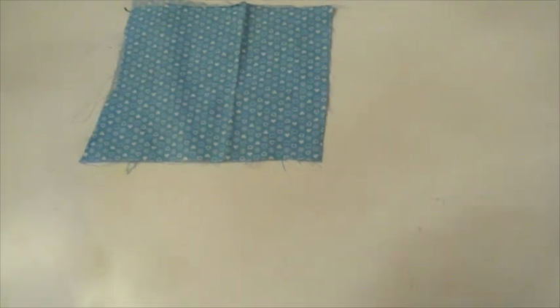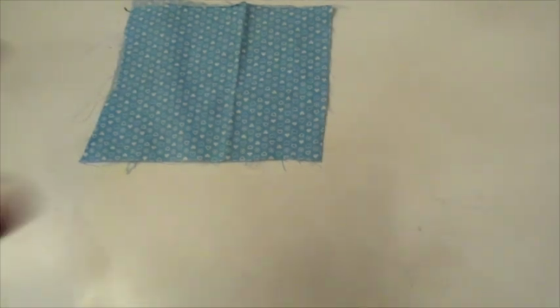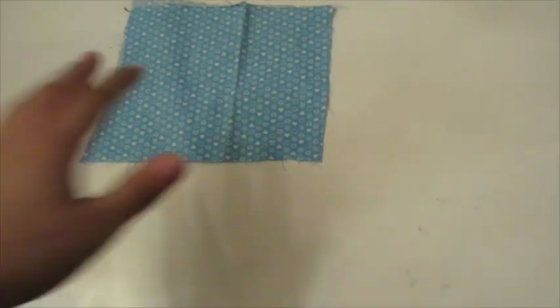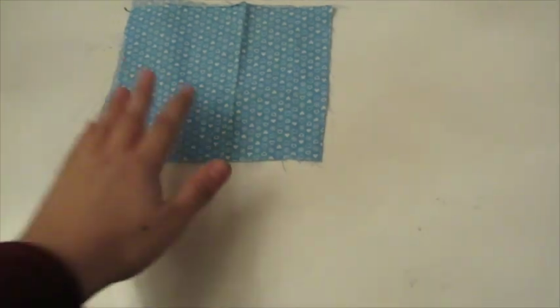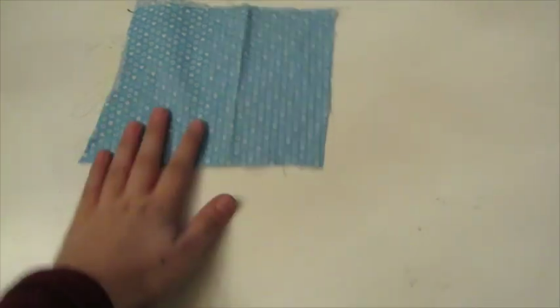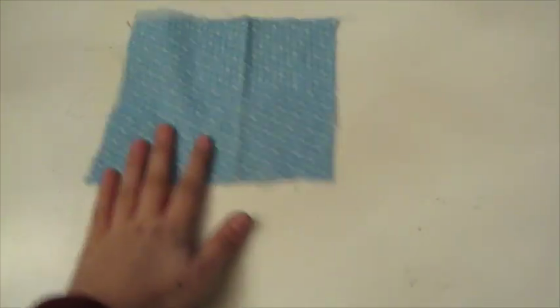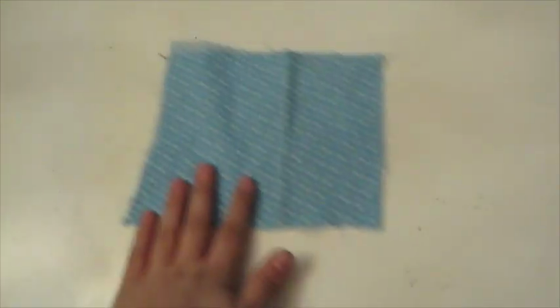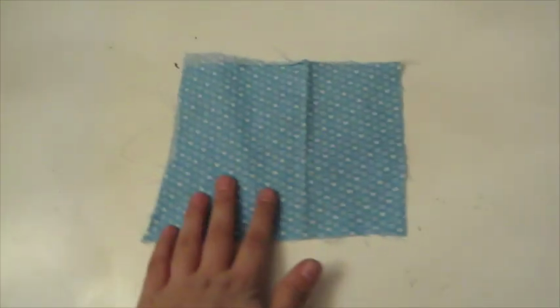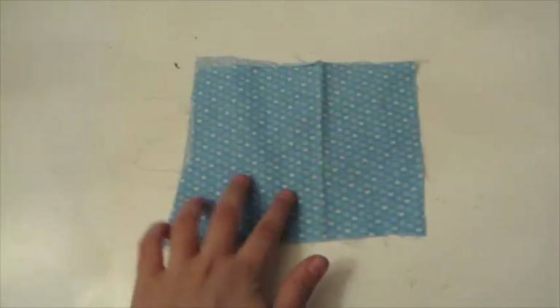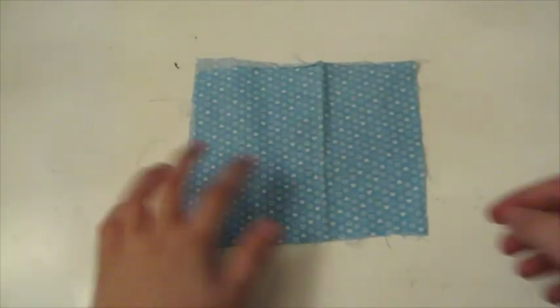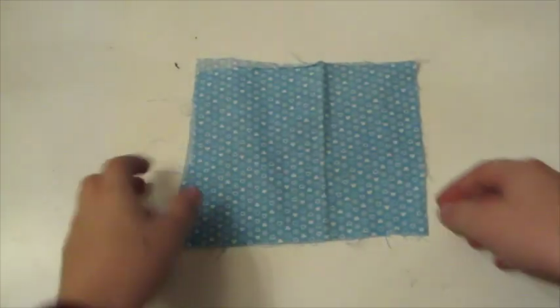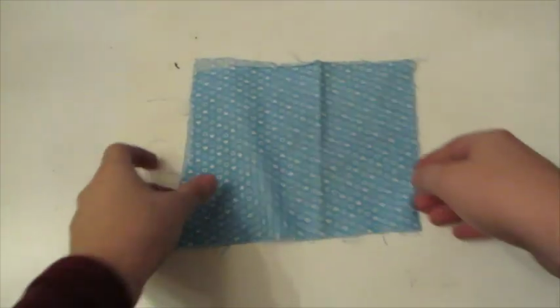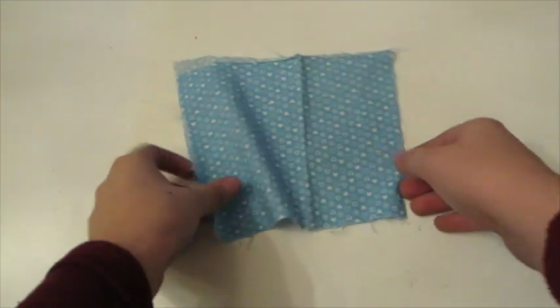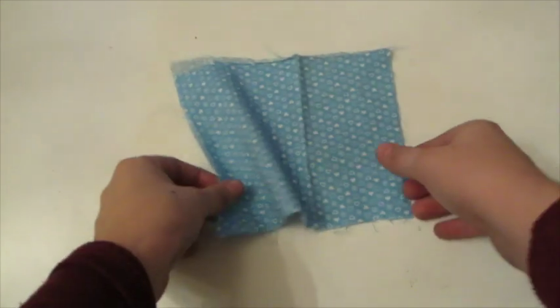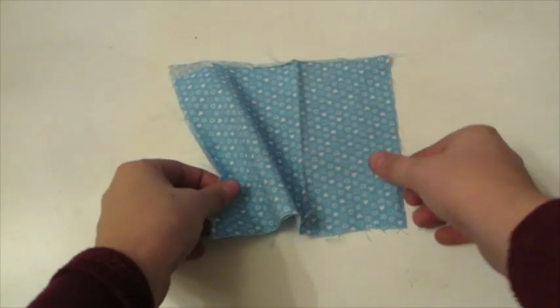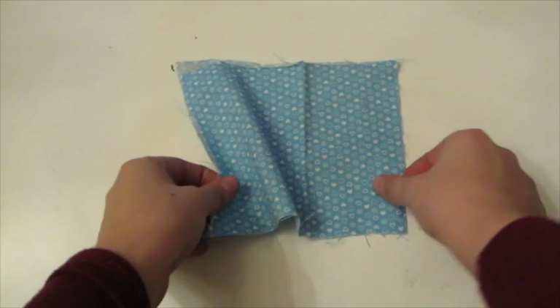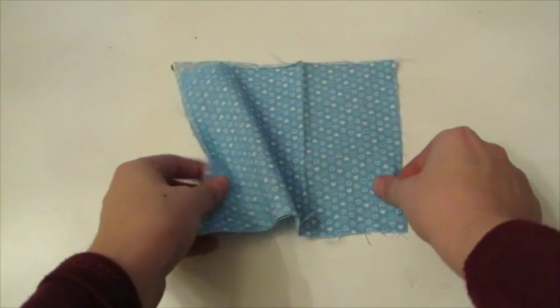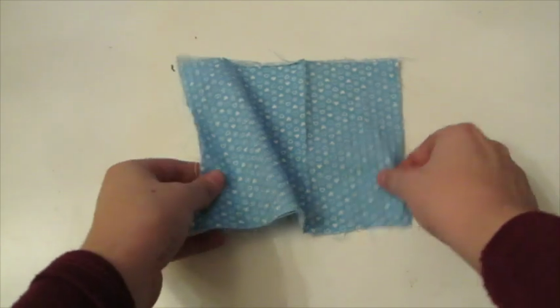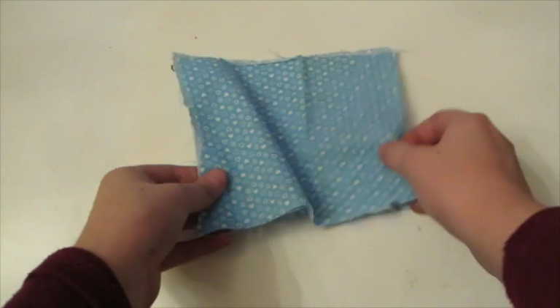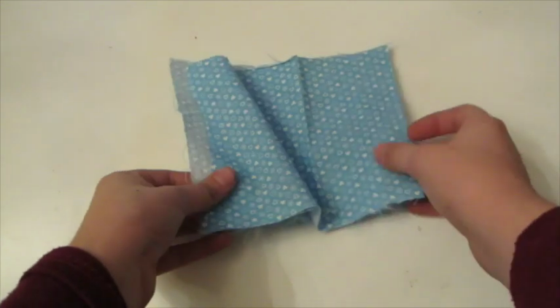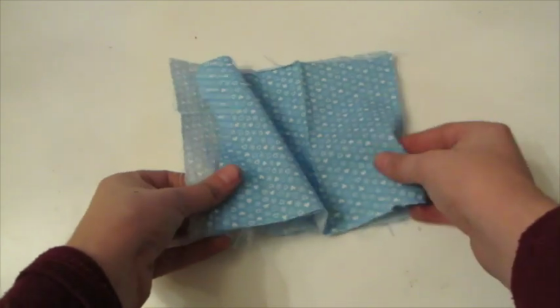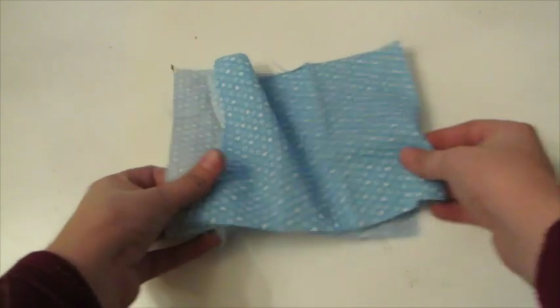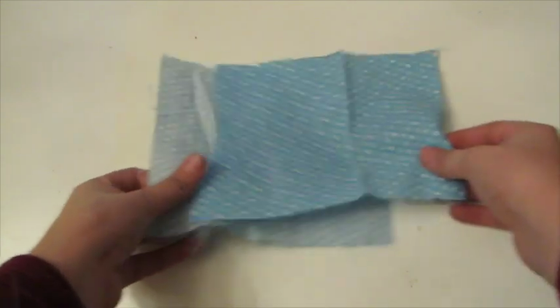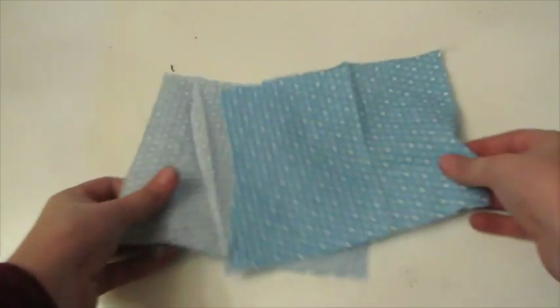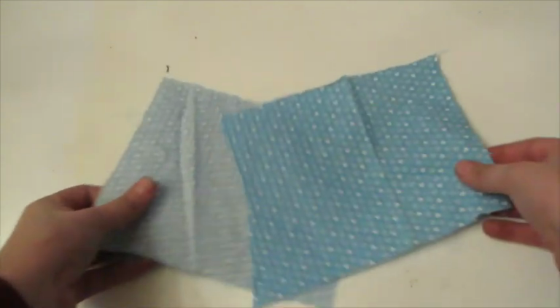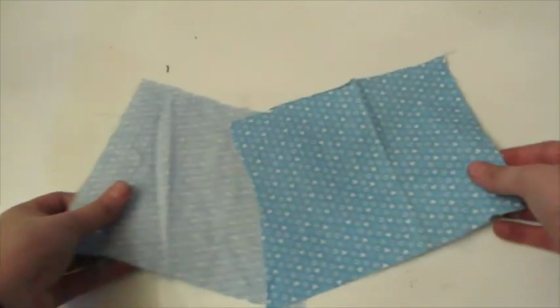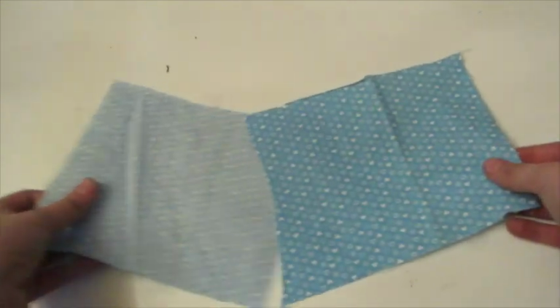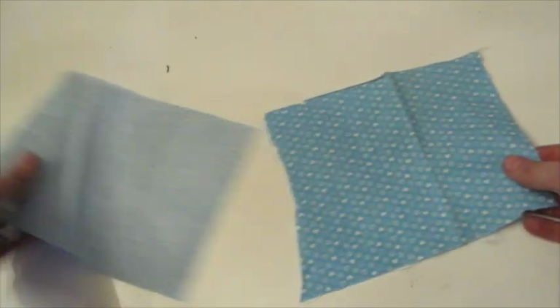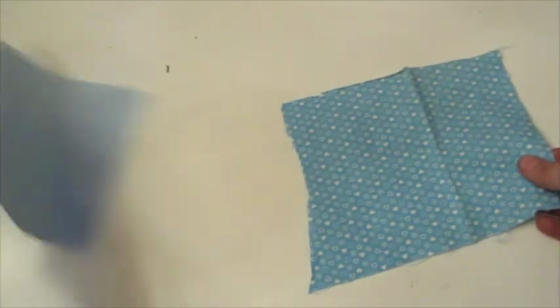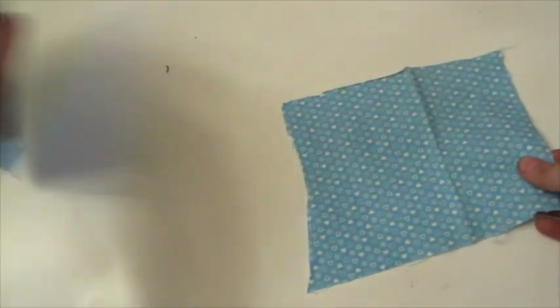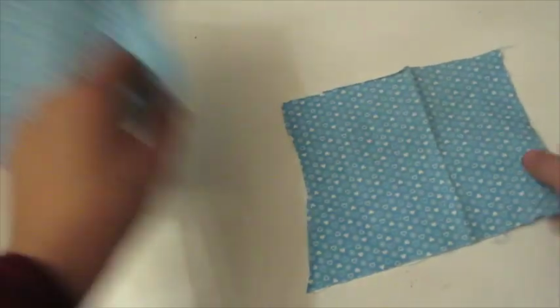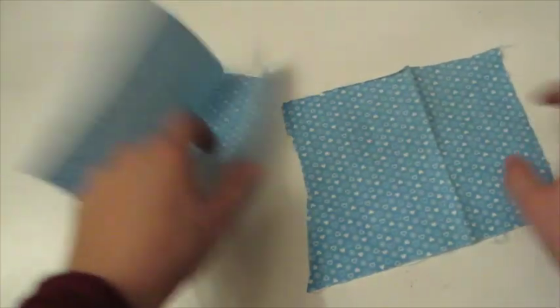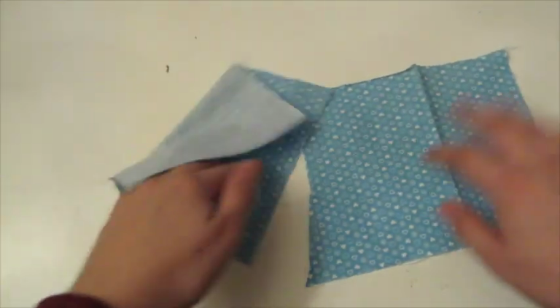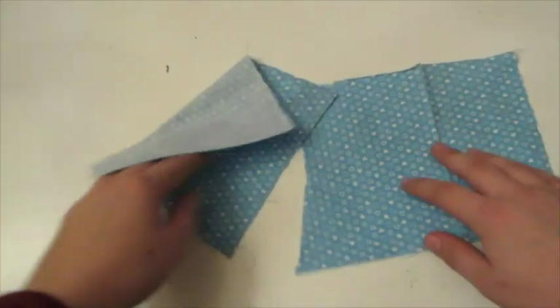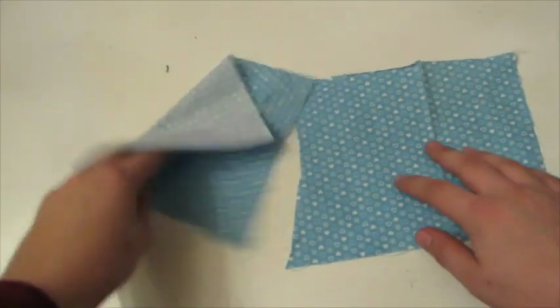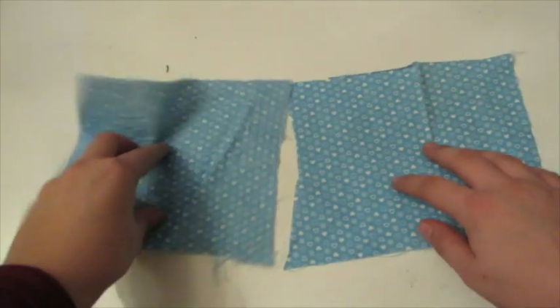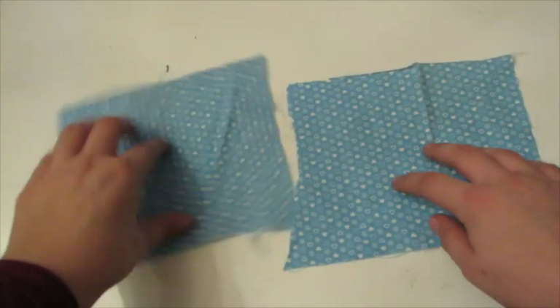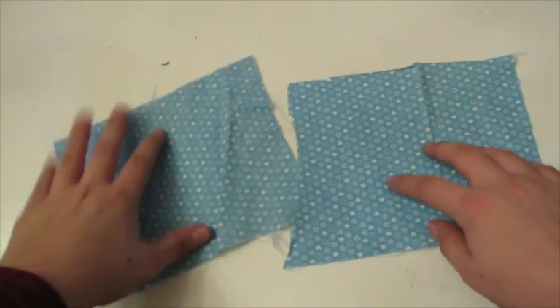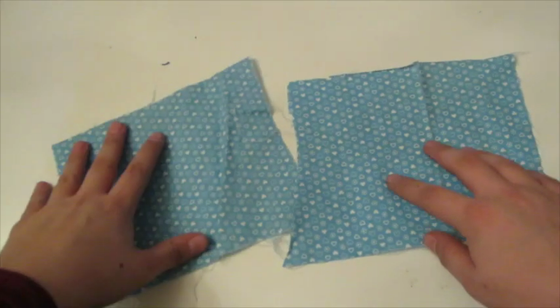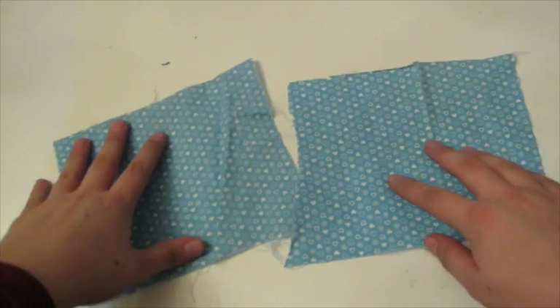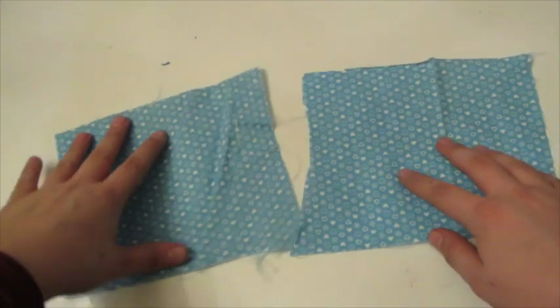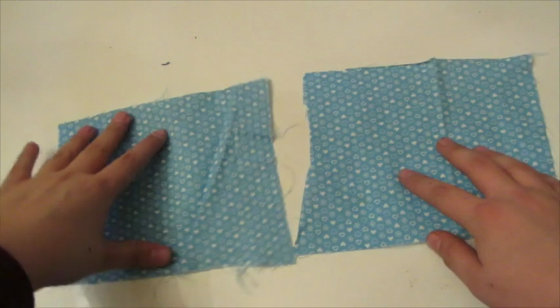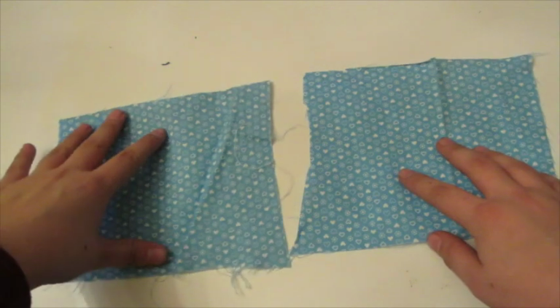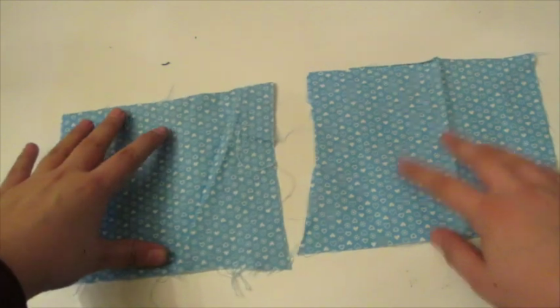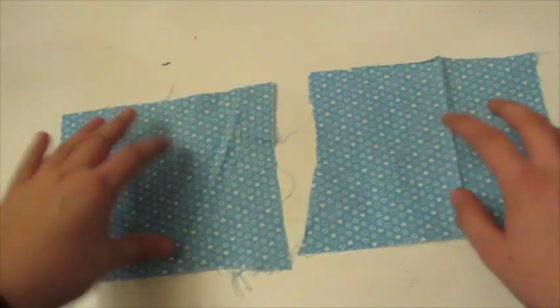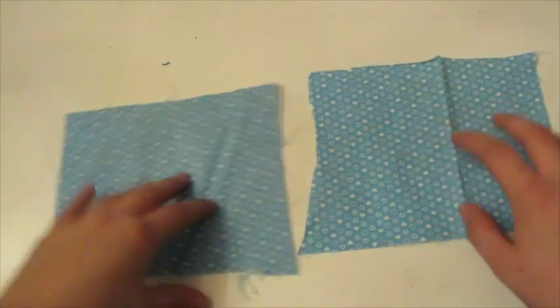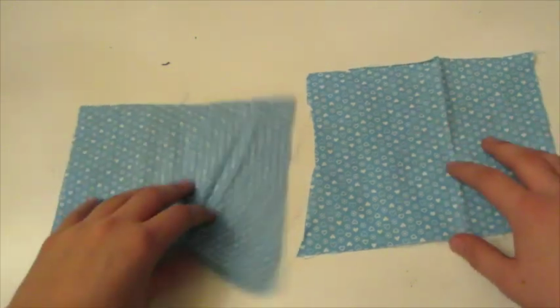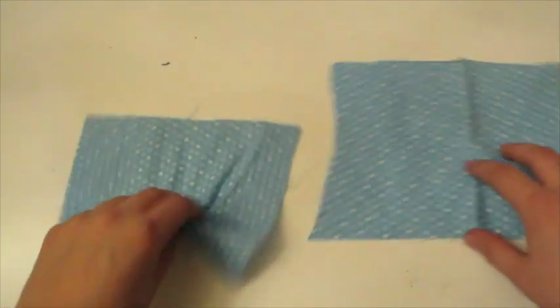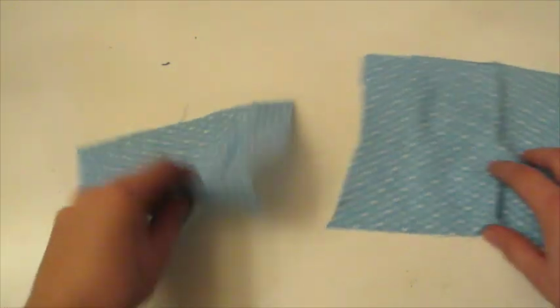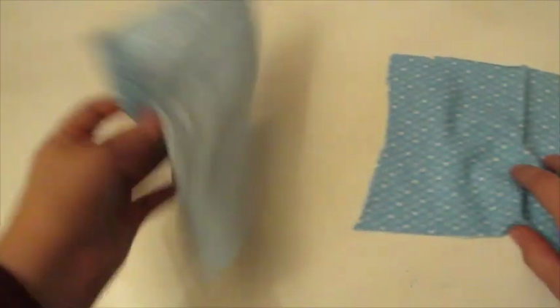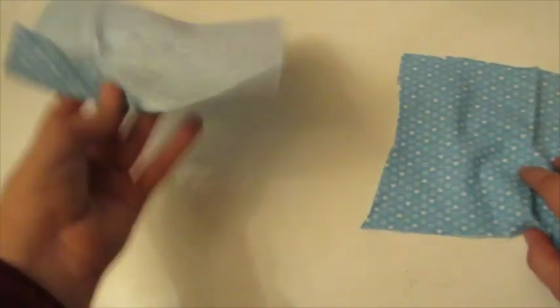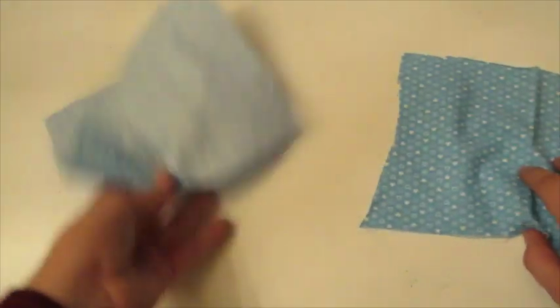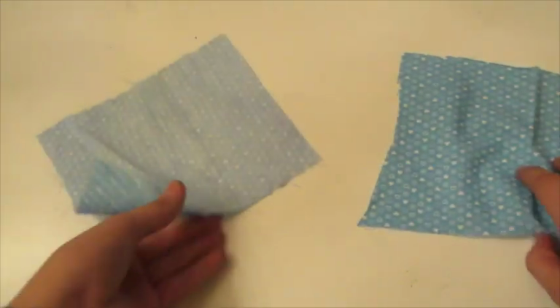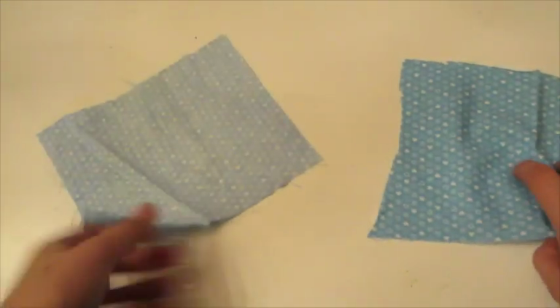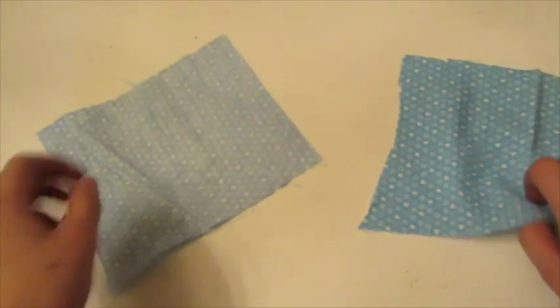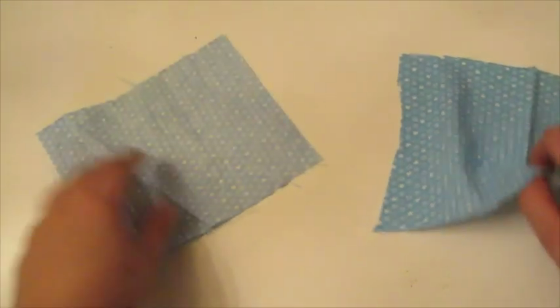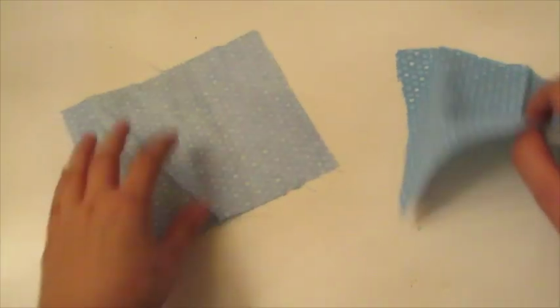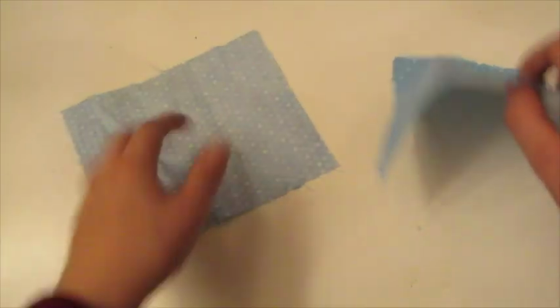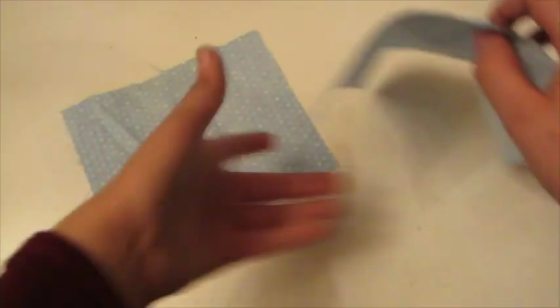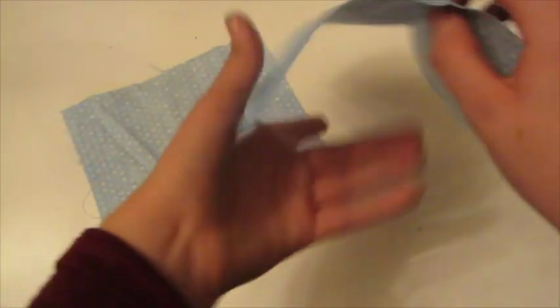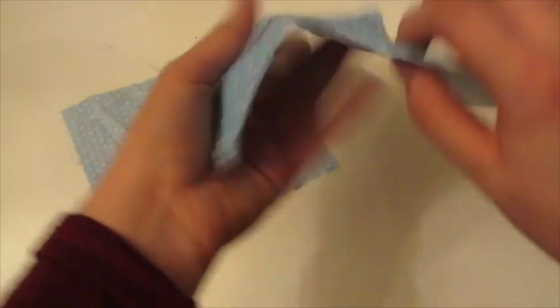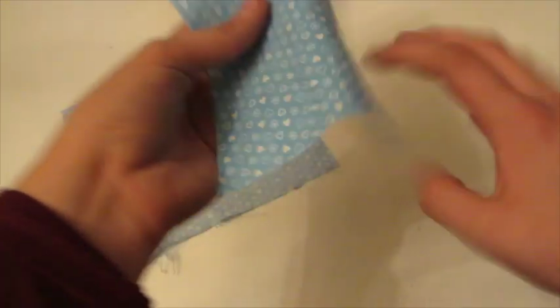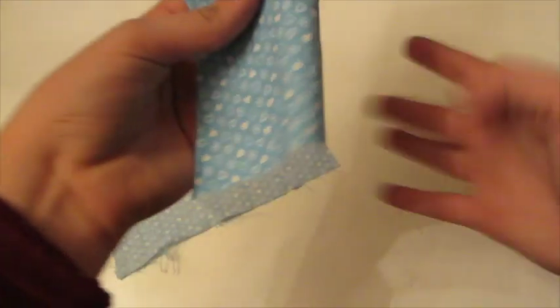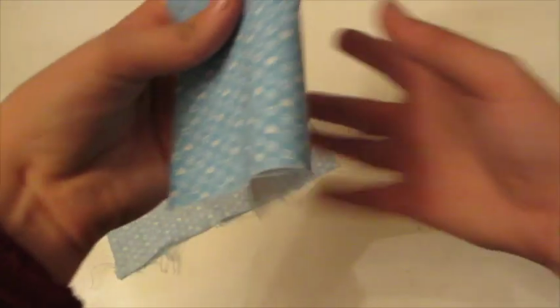Hey, what's up y'all? It's McKenna here and today I'm going to show you how to make a rice heating pad. These will be so great to keep you warm during the winter.